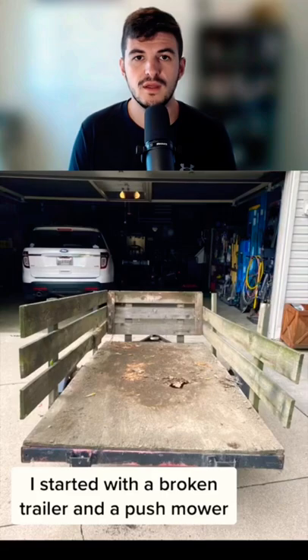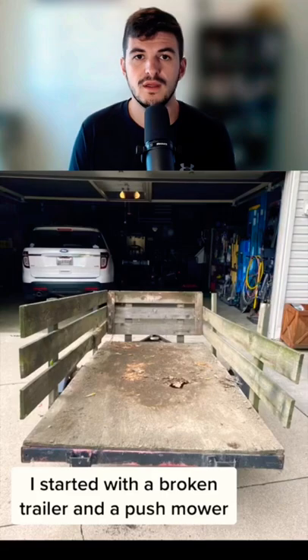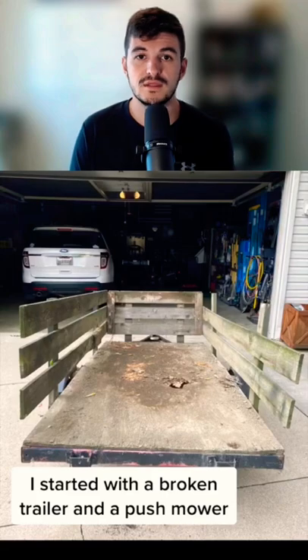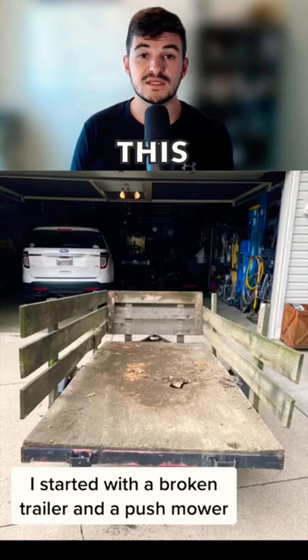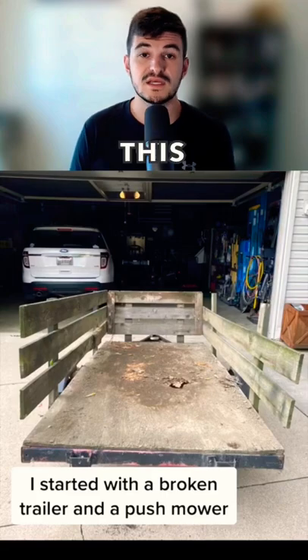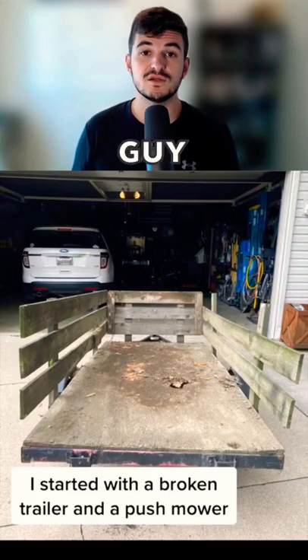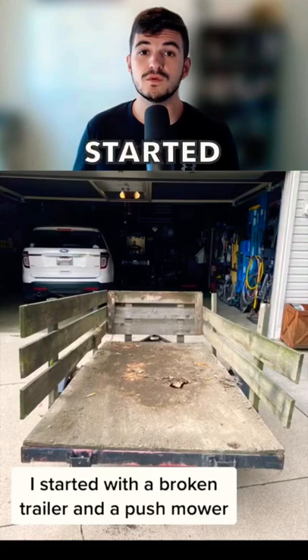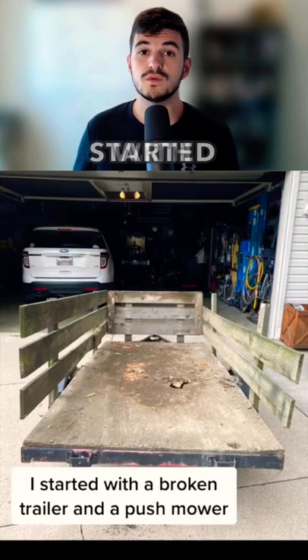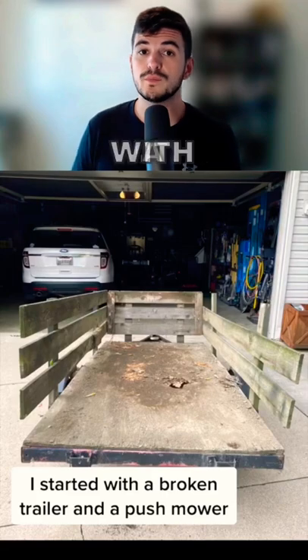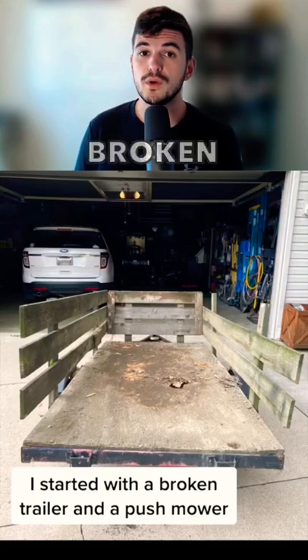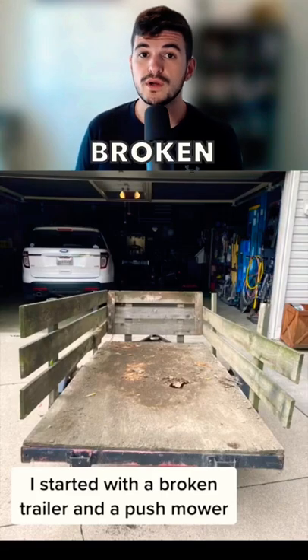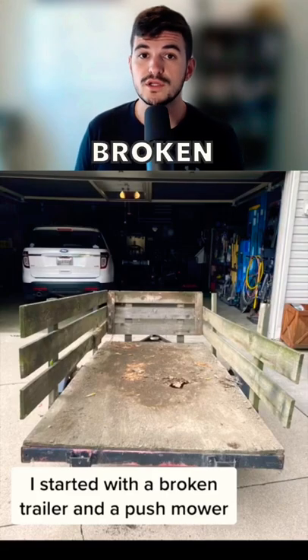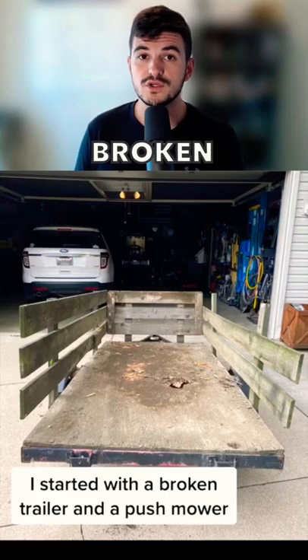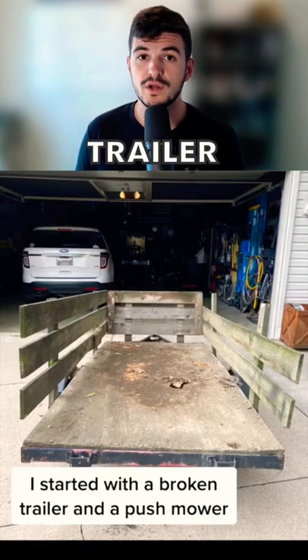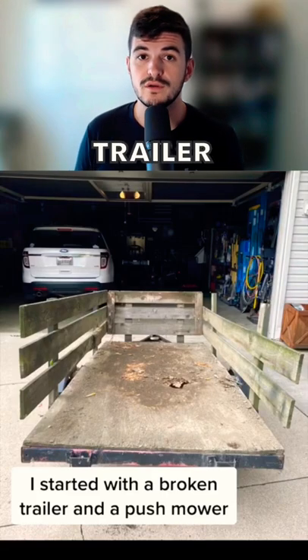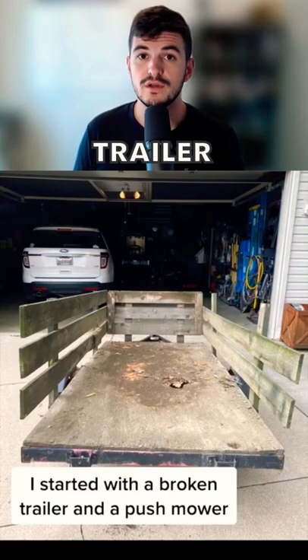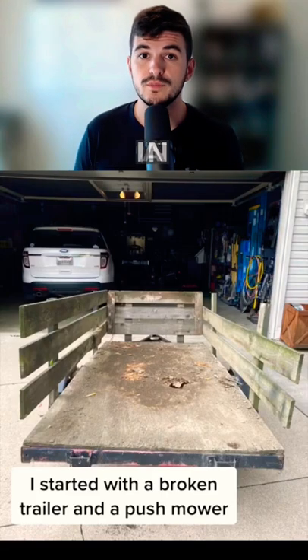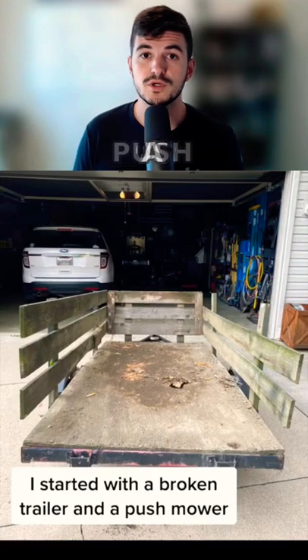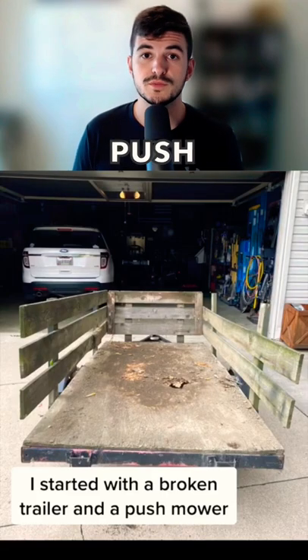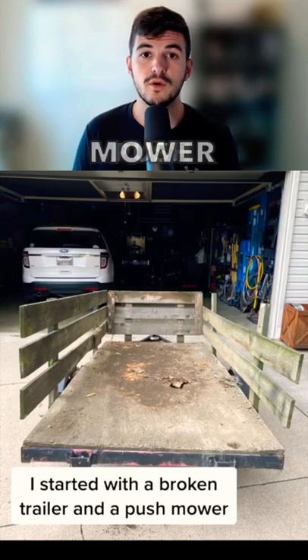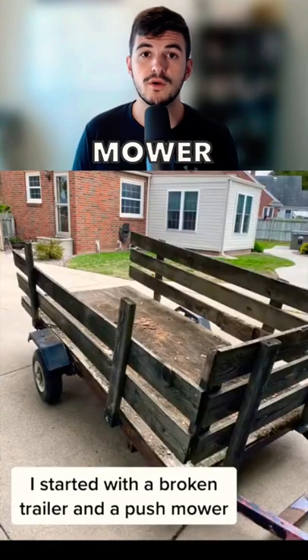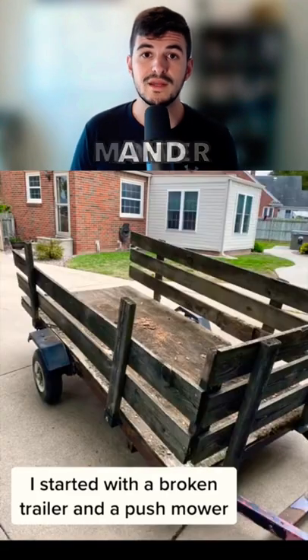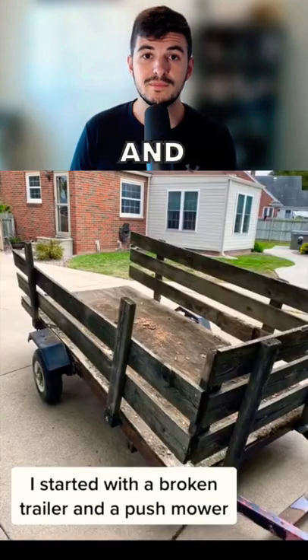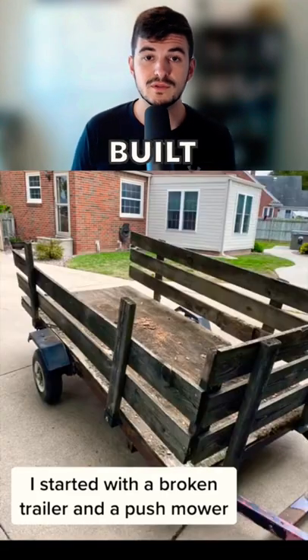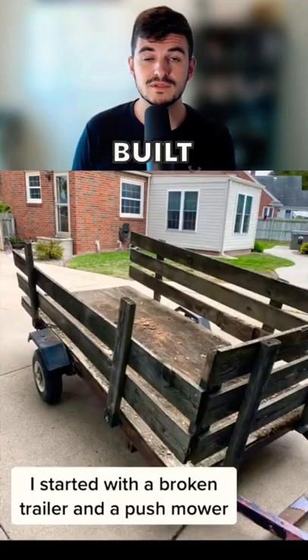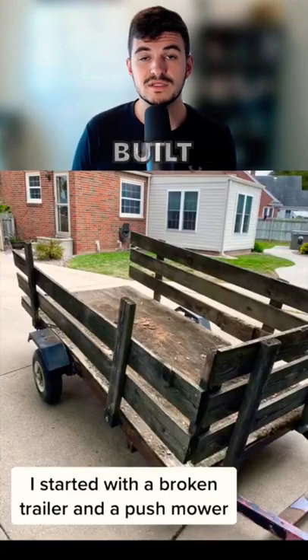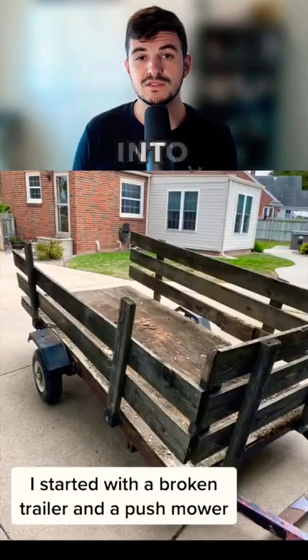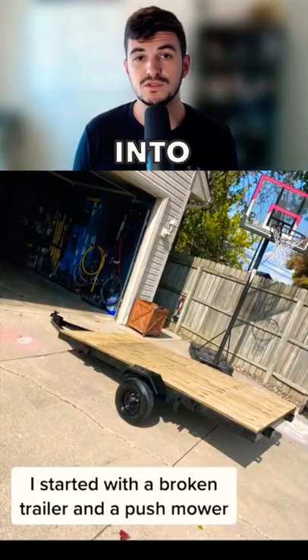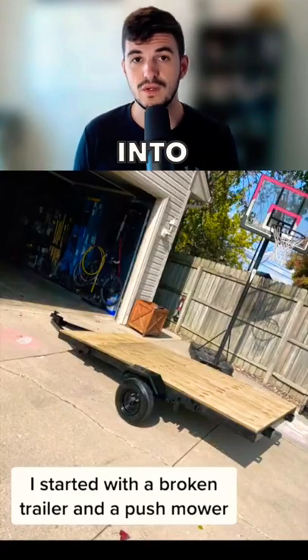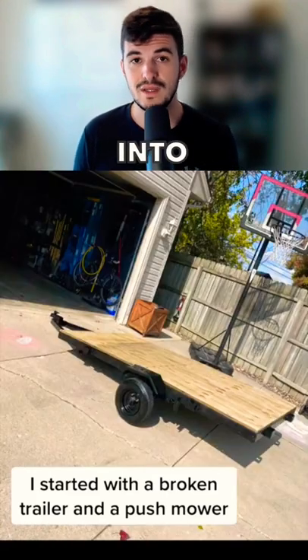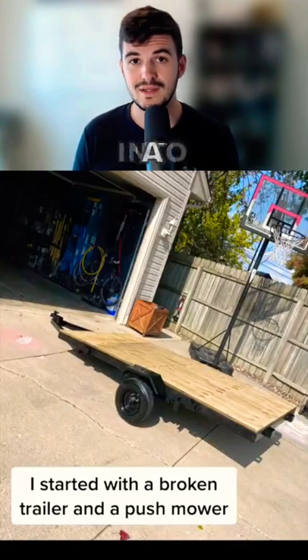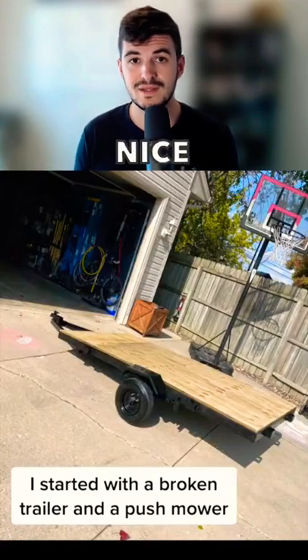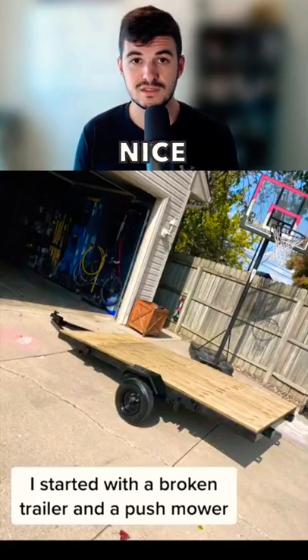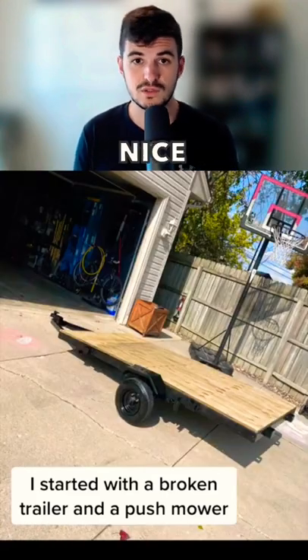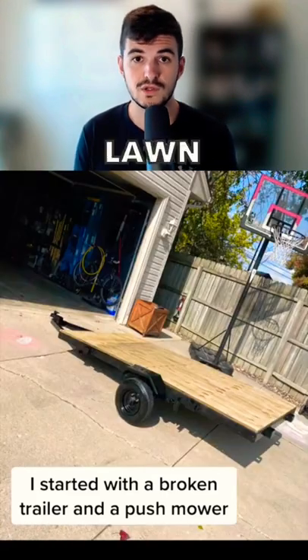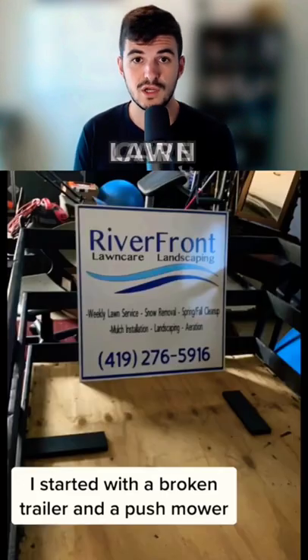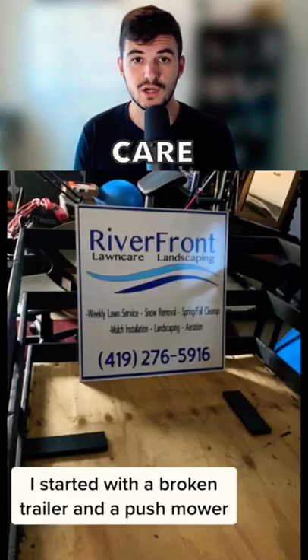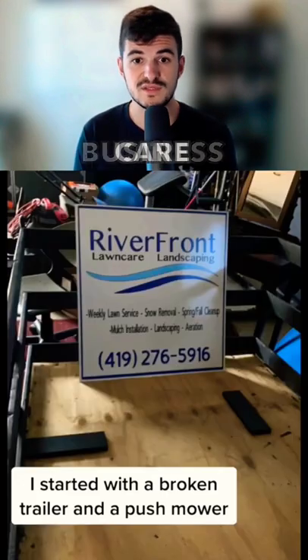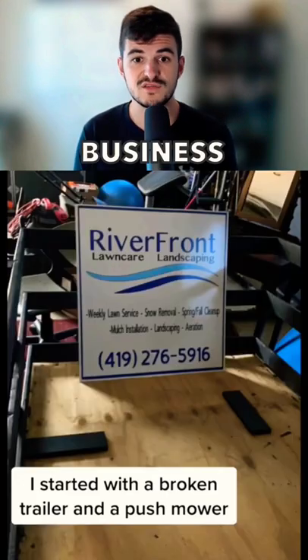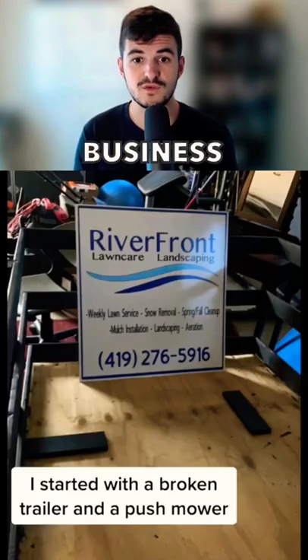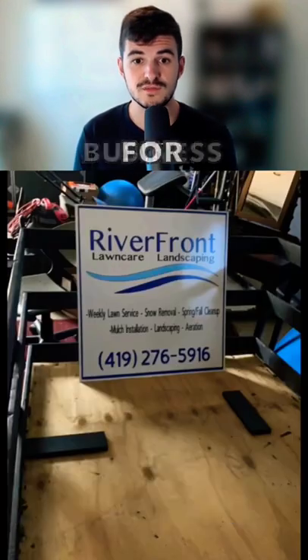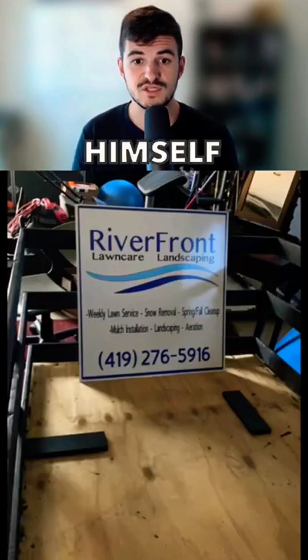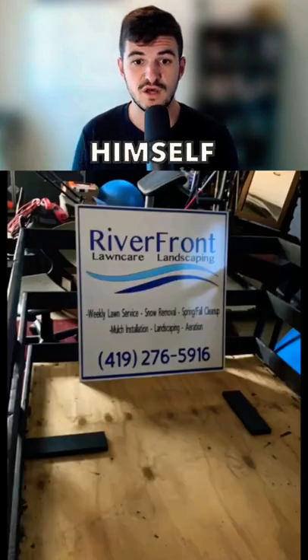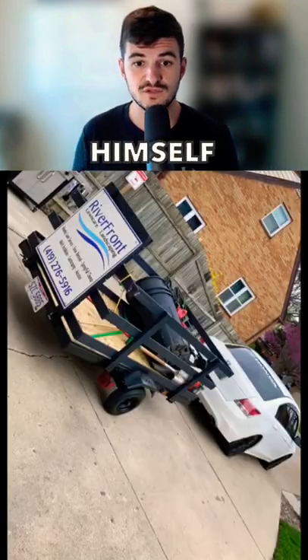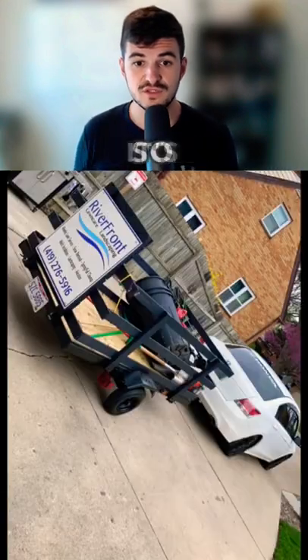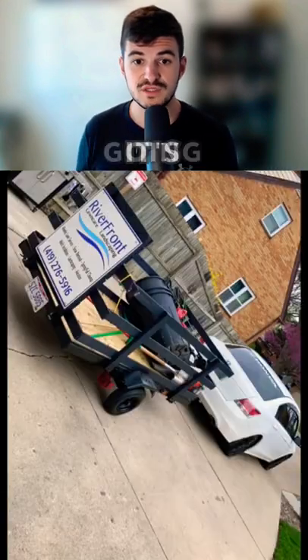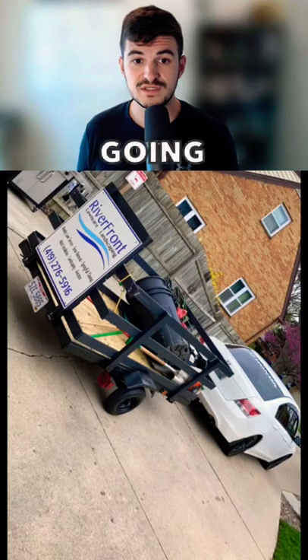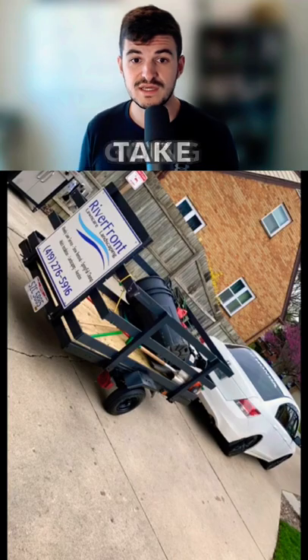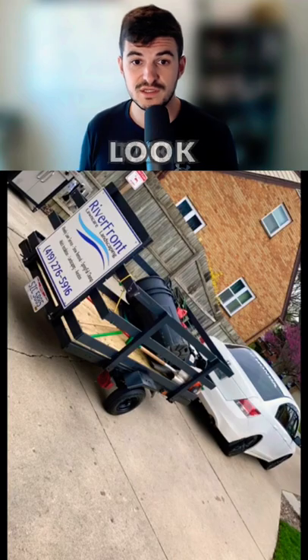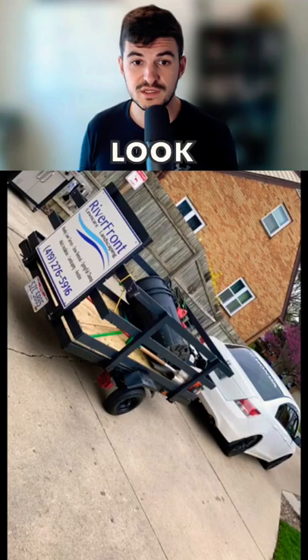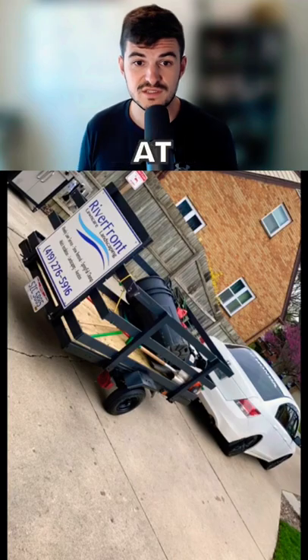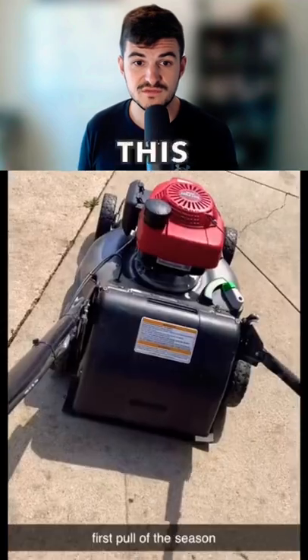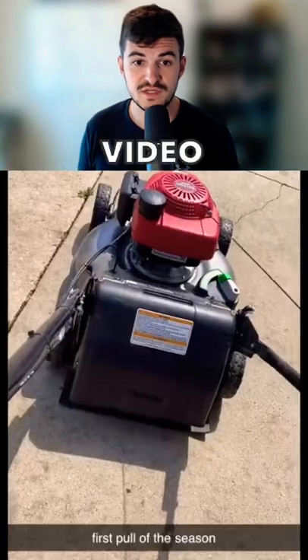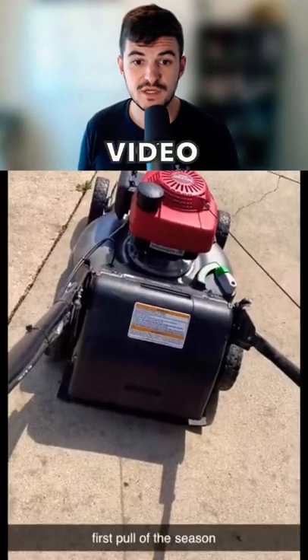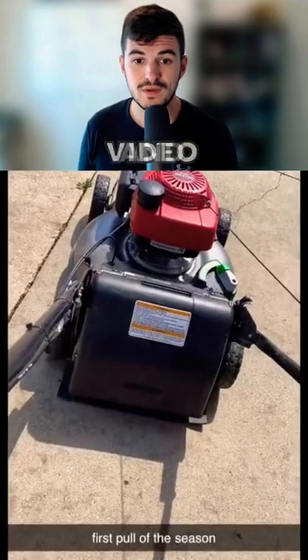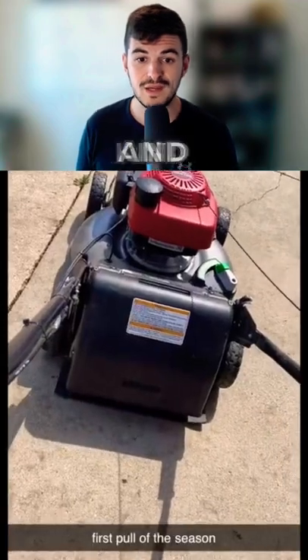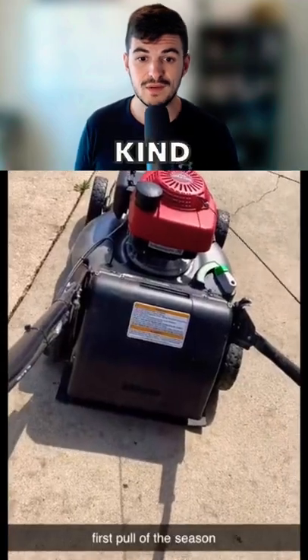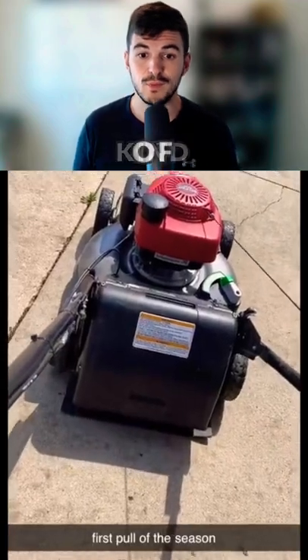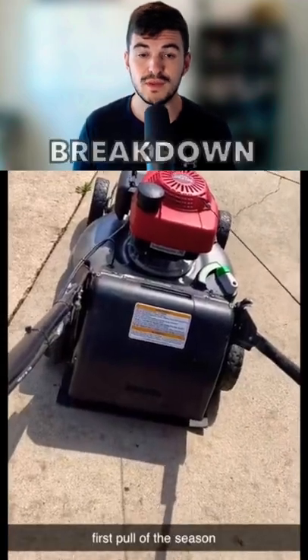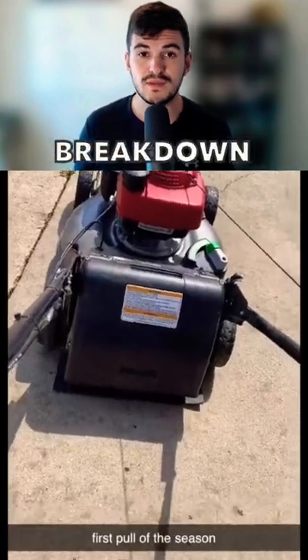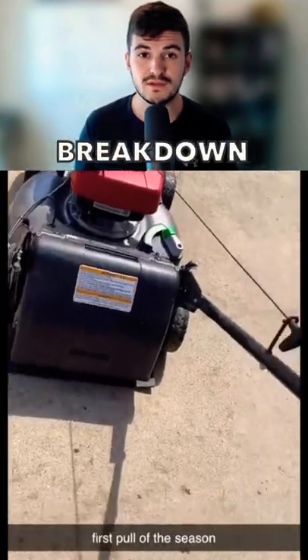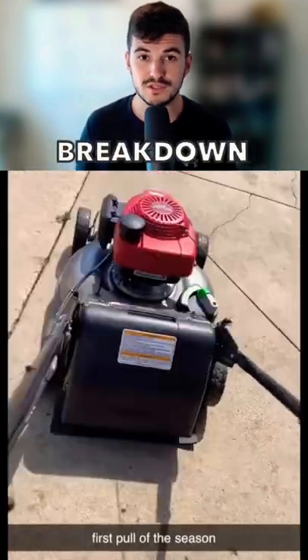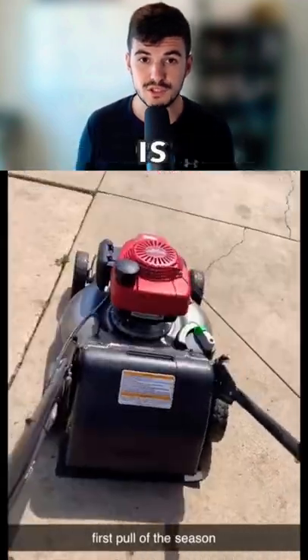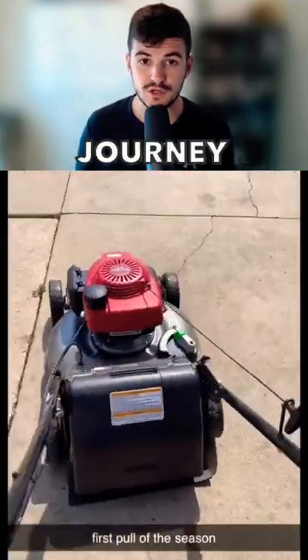This guy started with a broken trailer and a push mower, and he built it into a nice lawn care business for himself. Let's go and take a look at this video and kind of break down his journey.